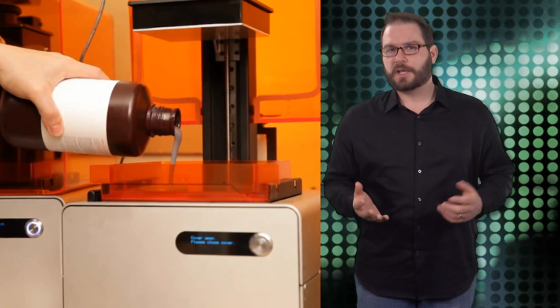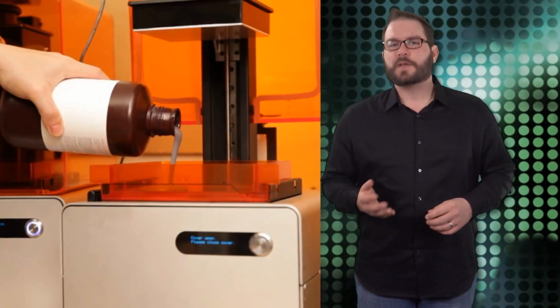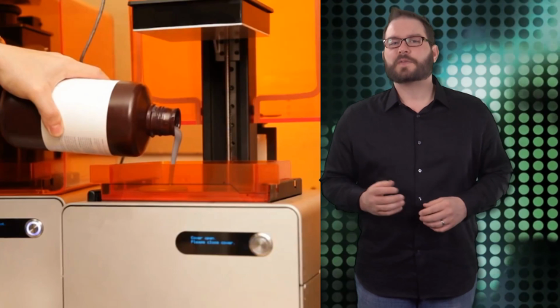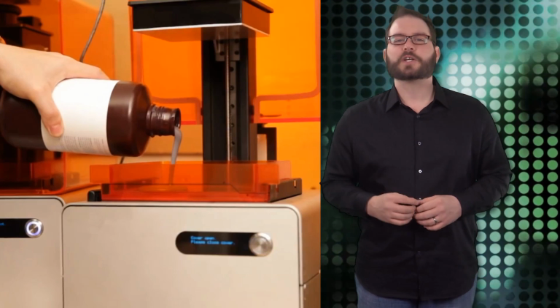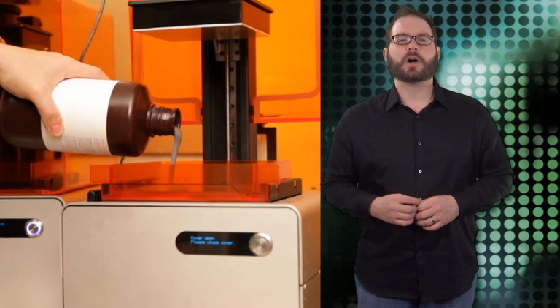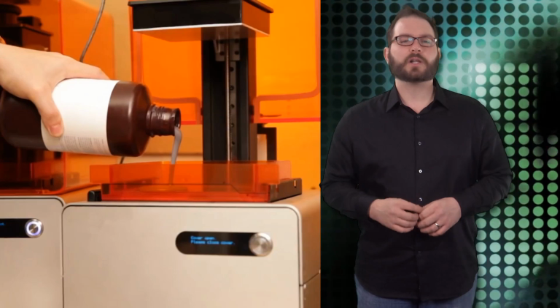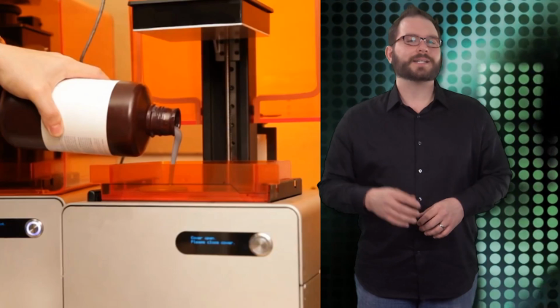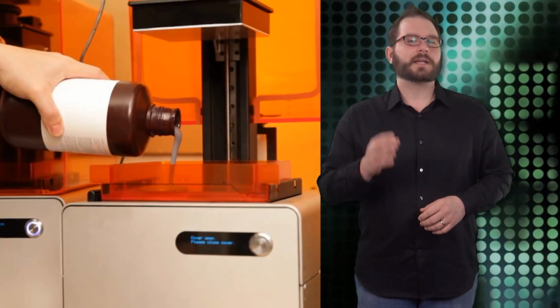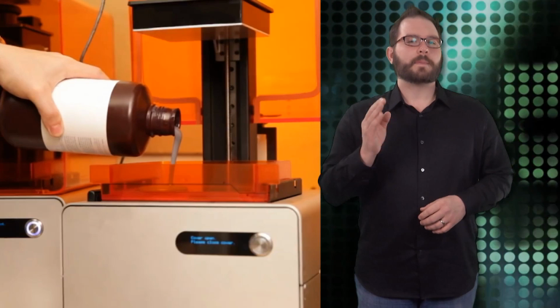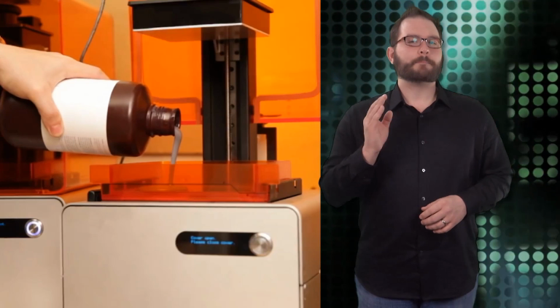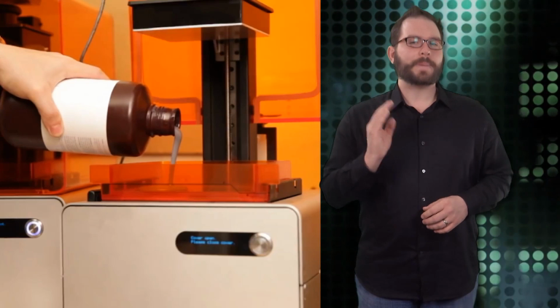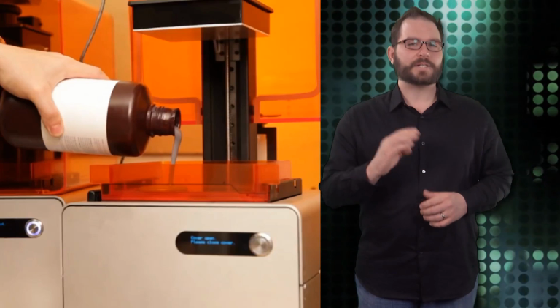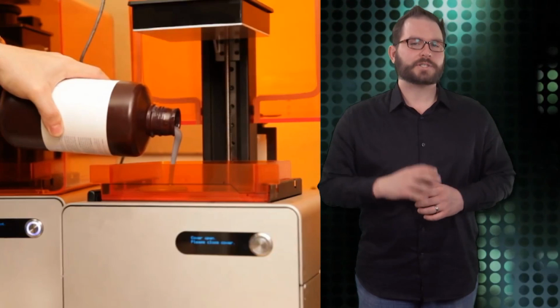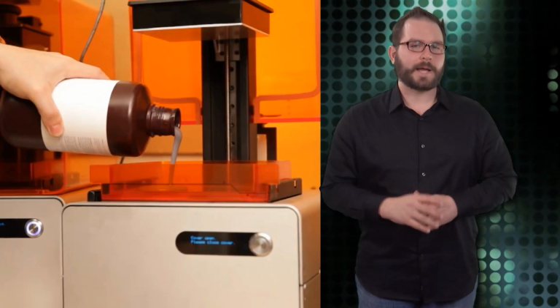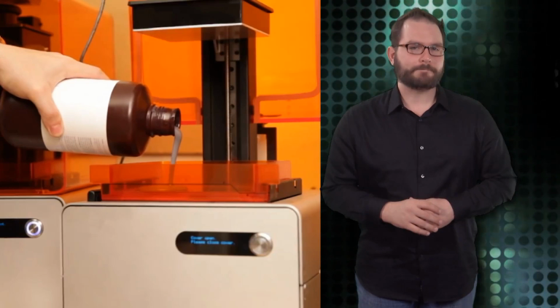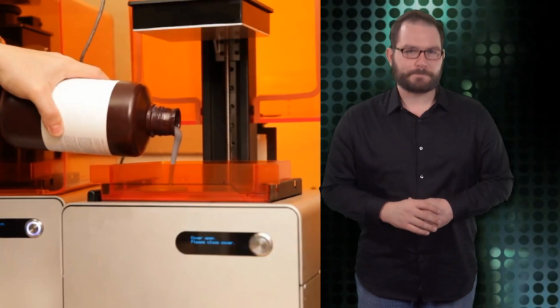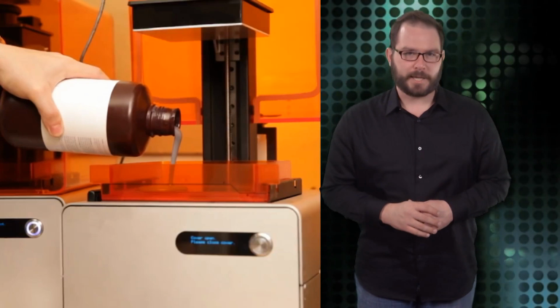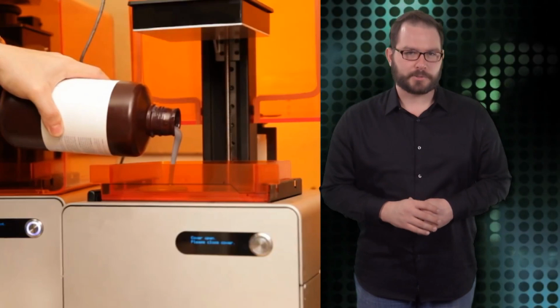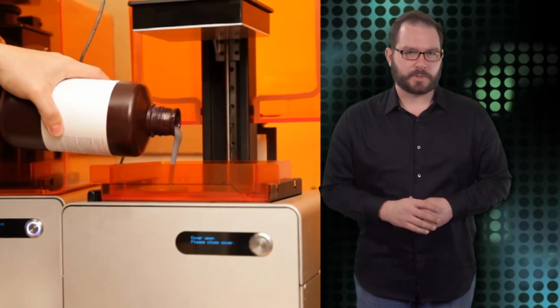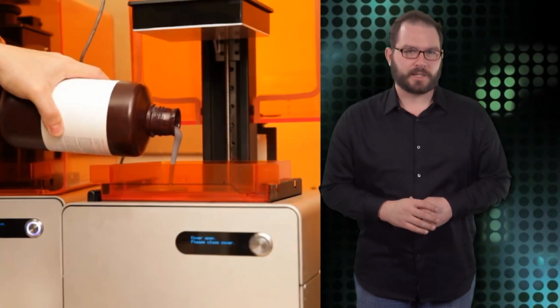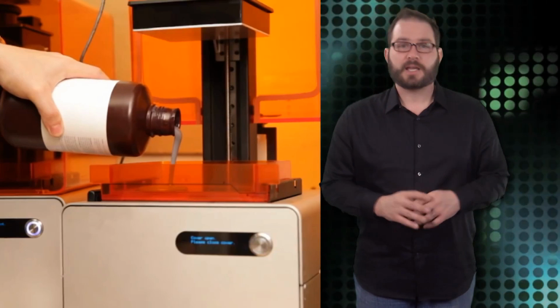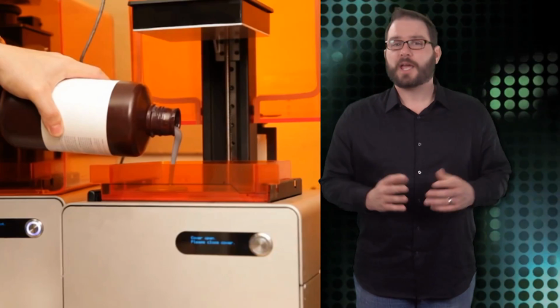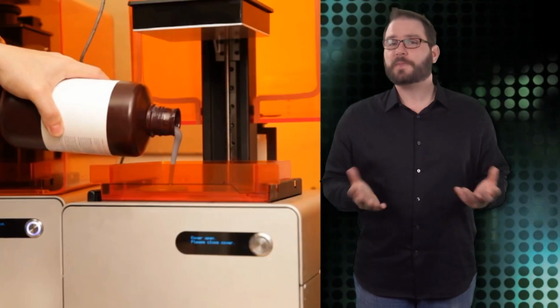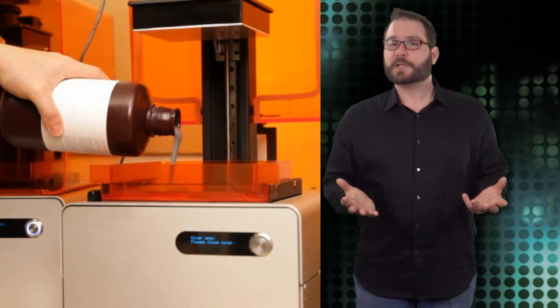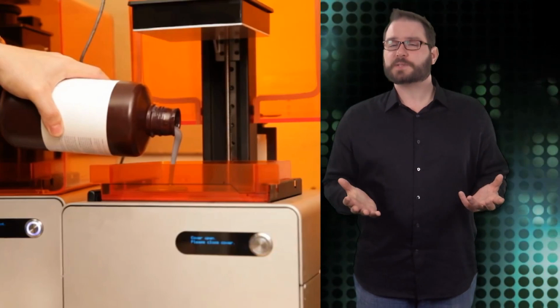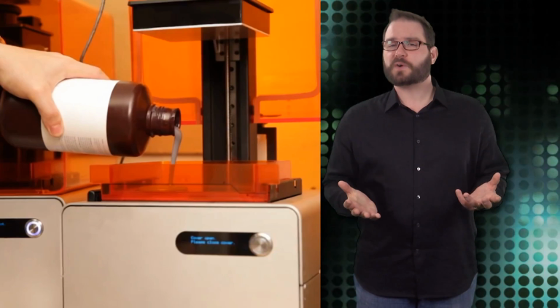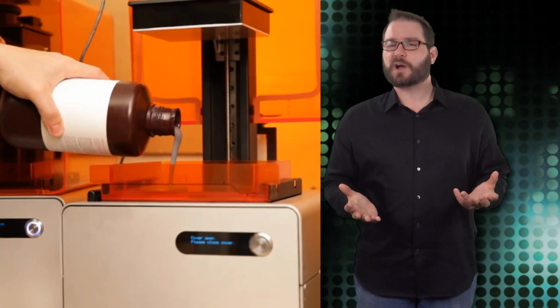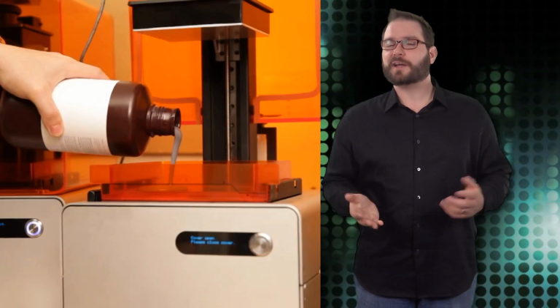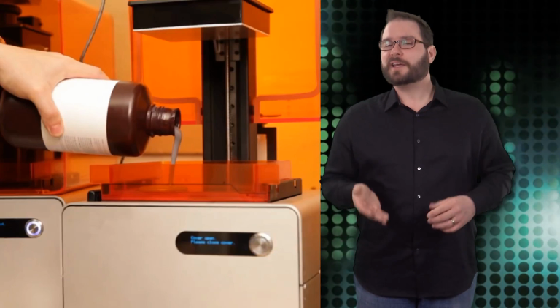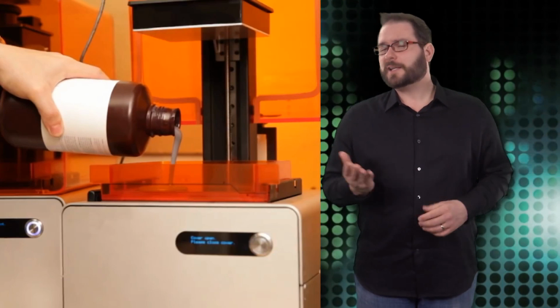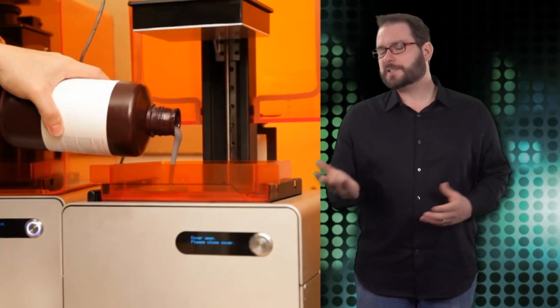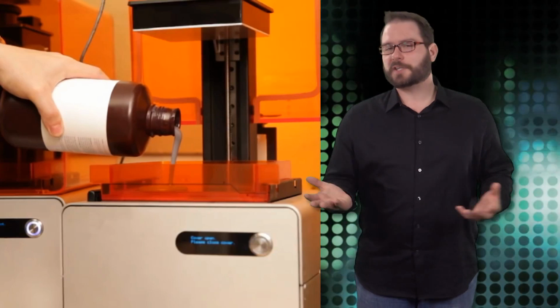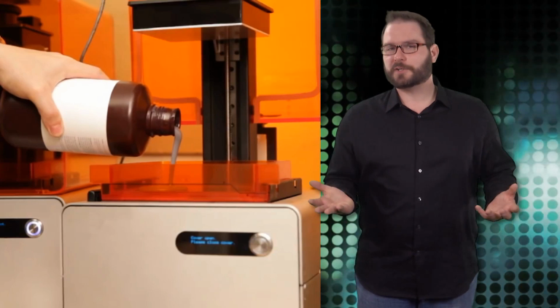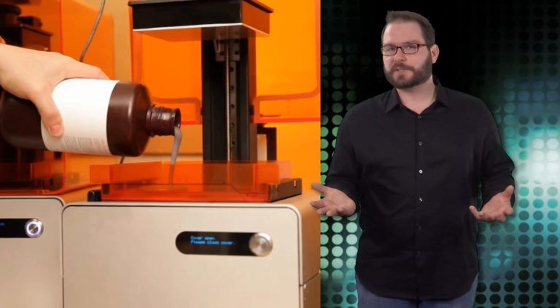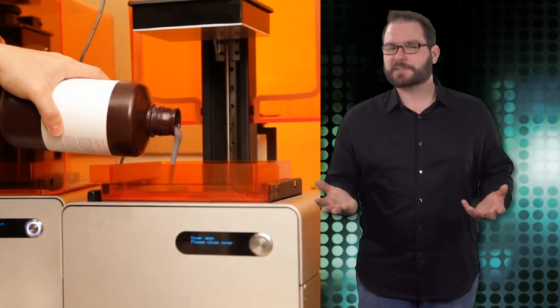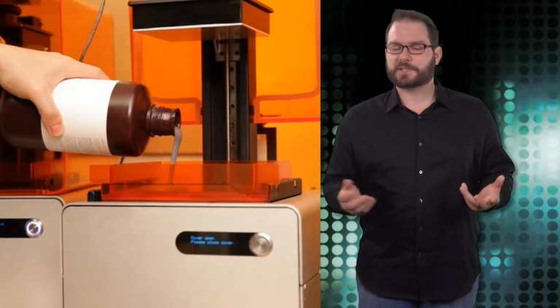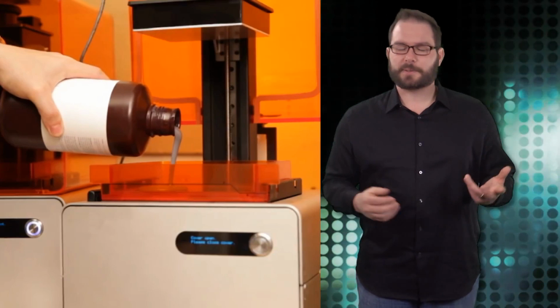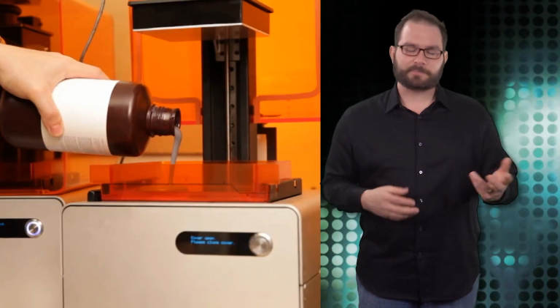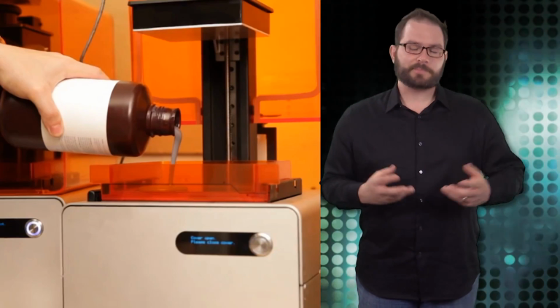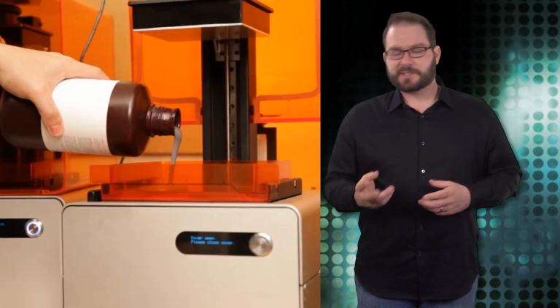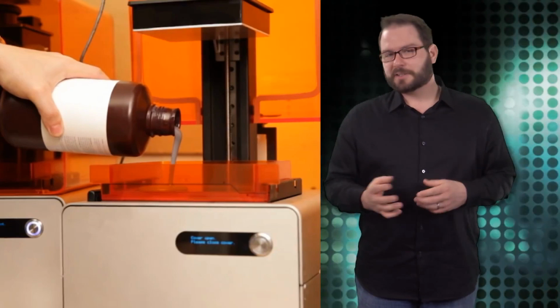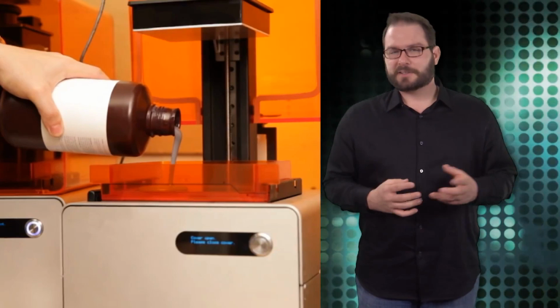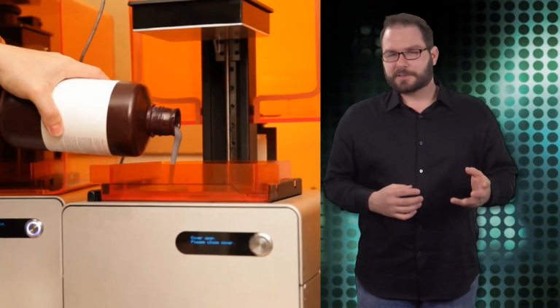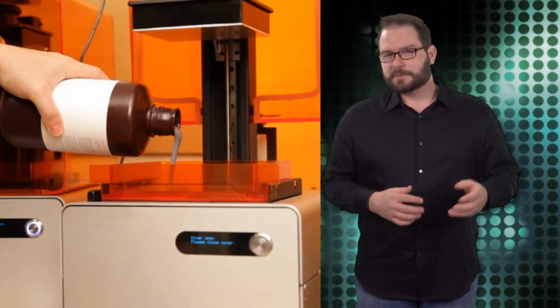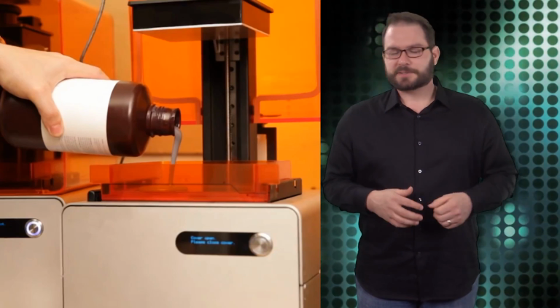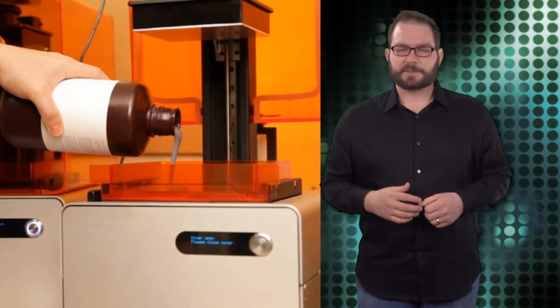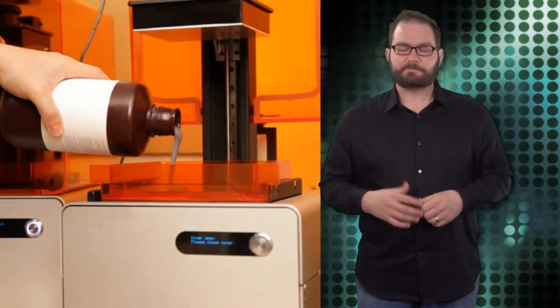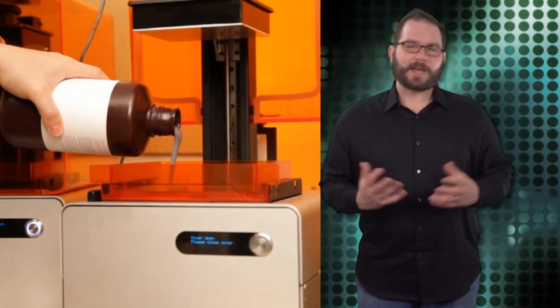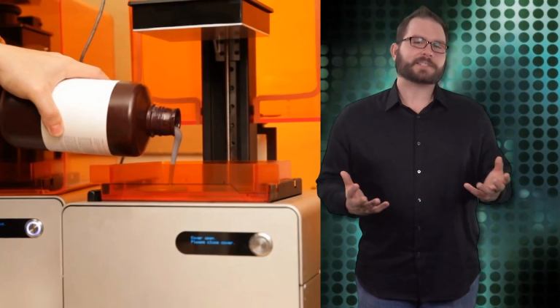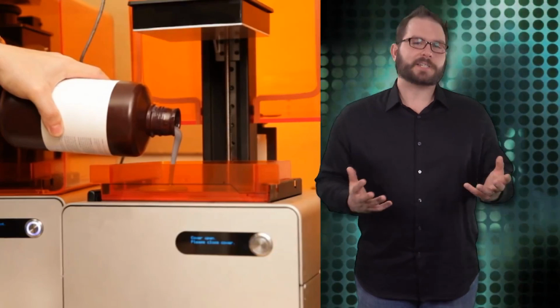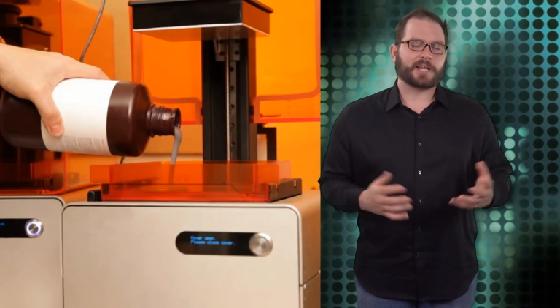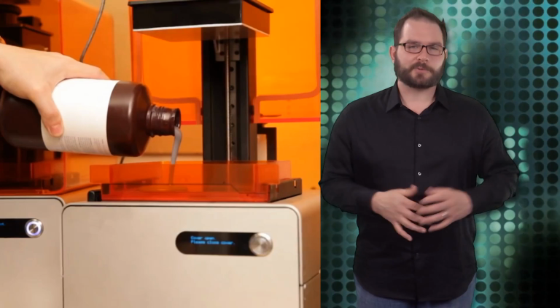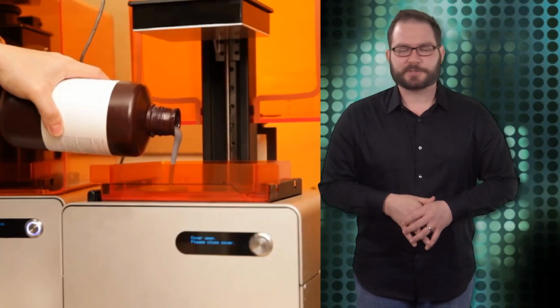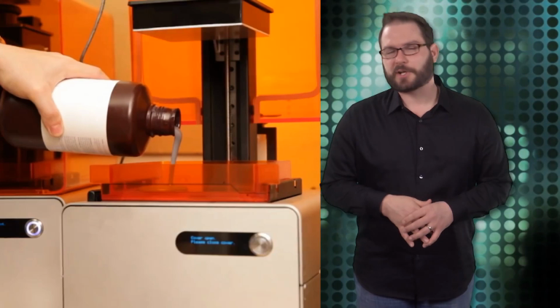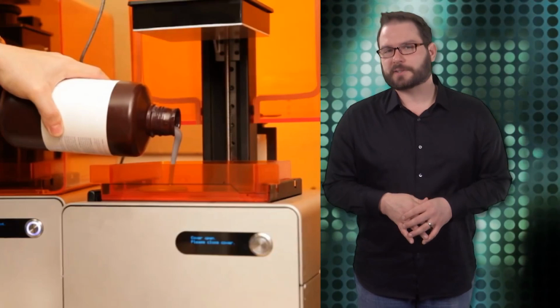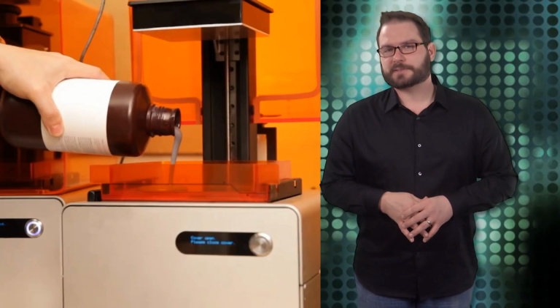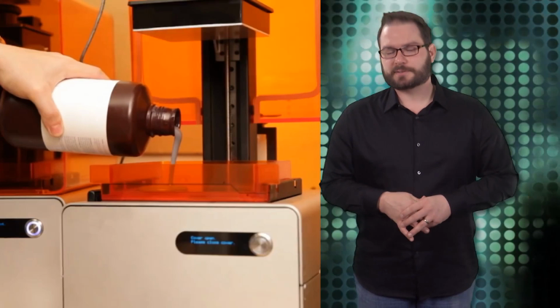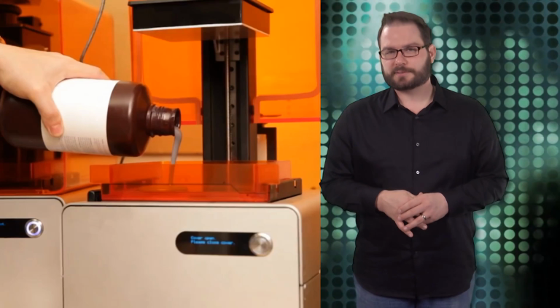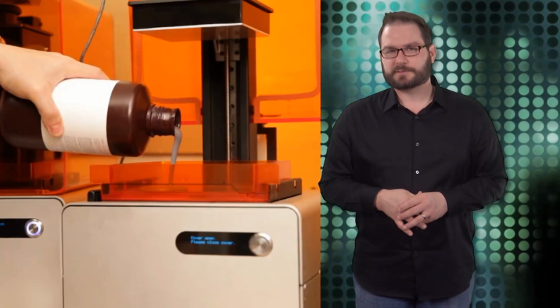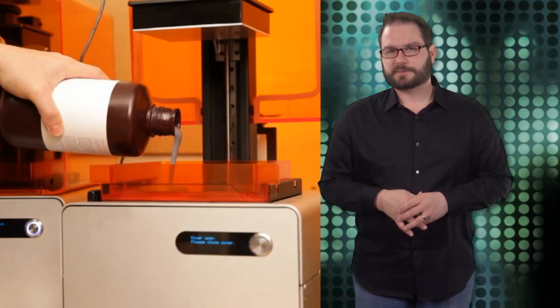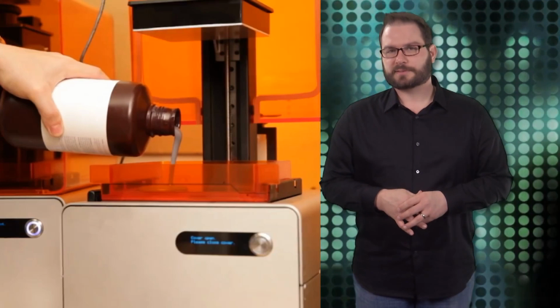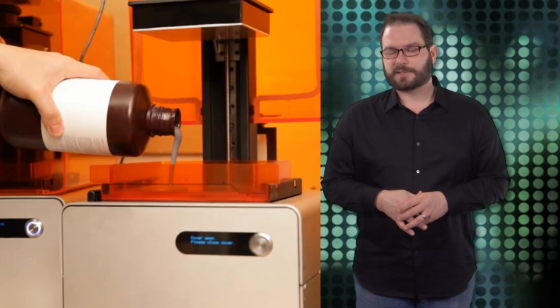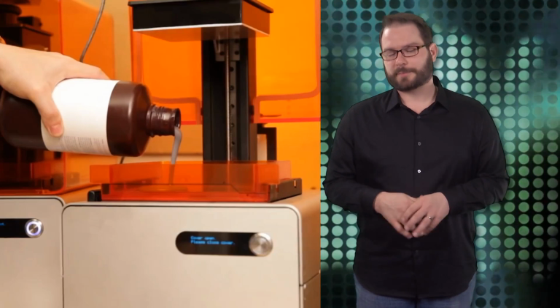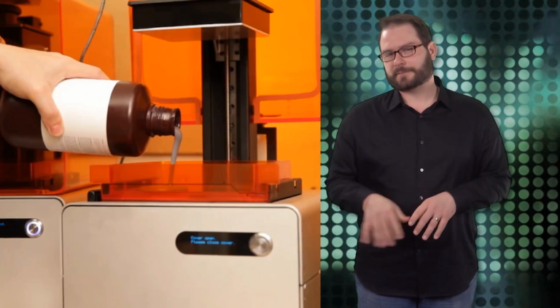They call it Benchtop Factory, and thus far it has yielded some fascinating results.